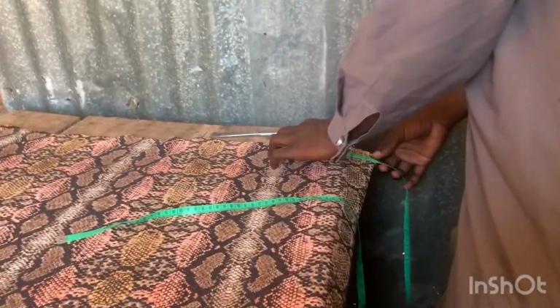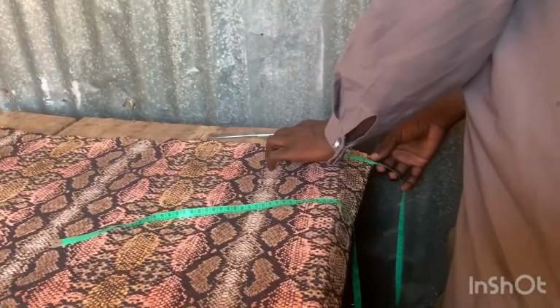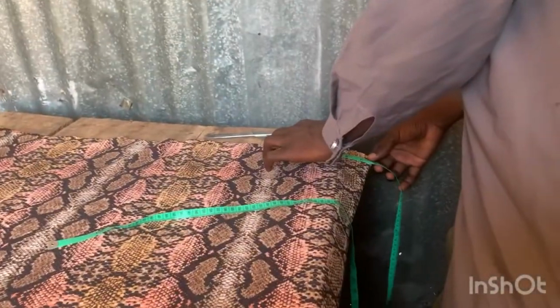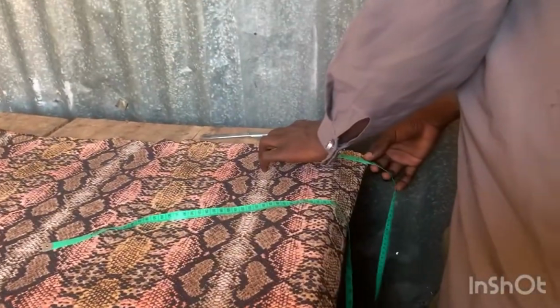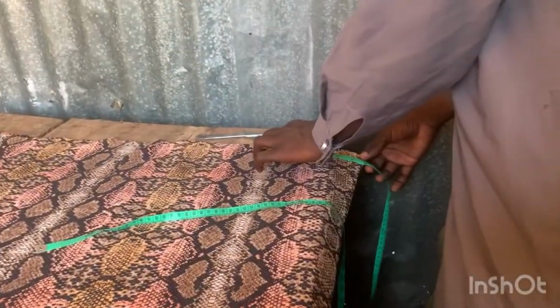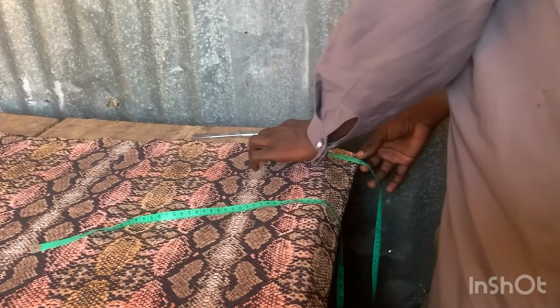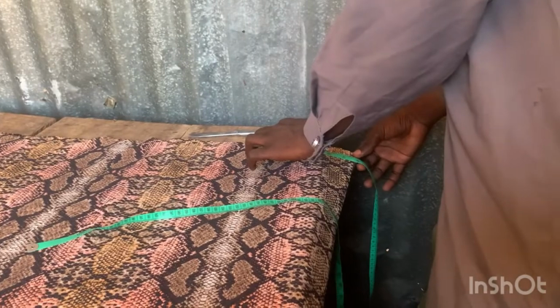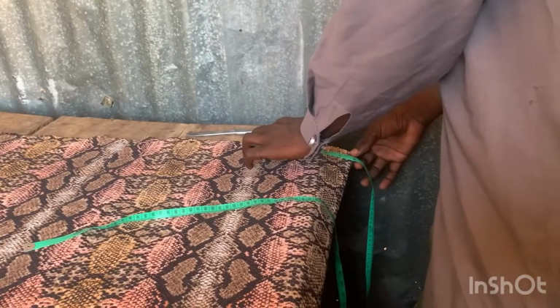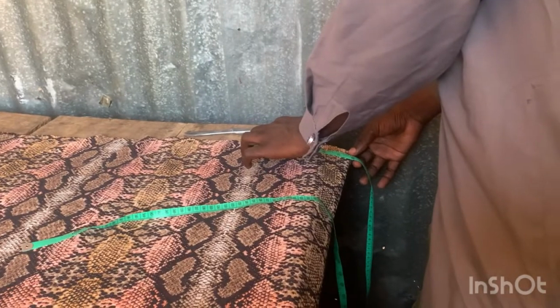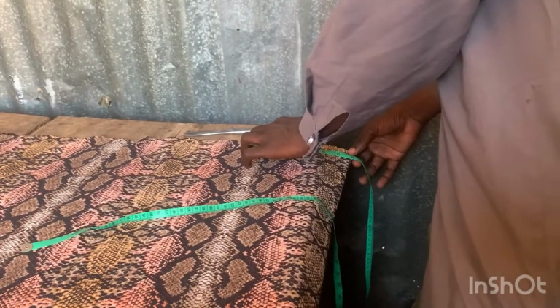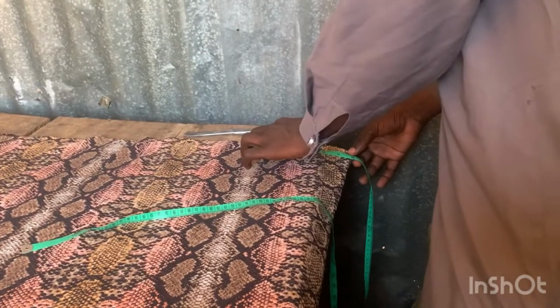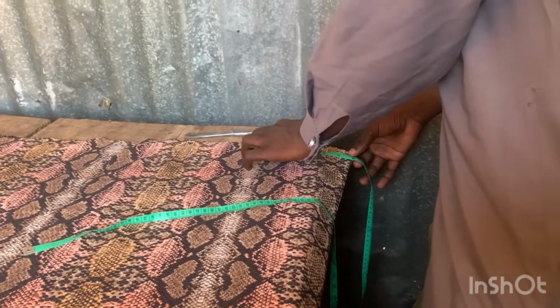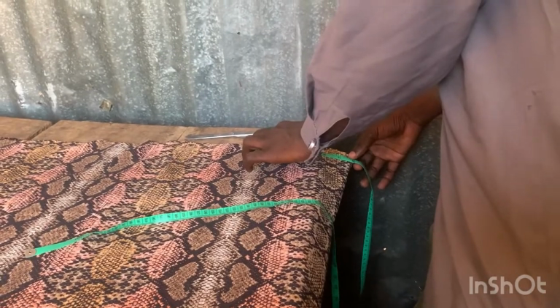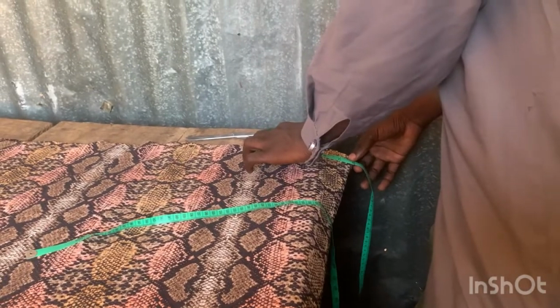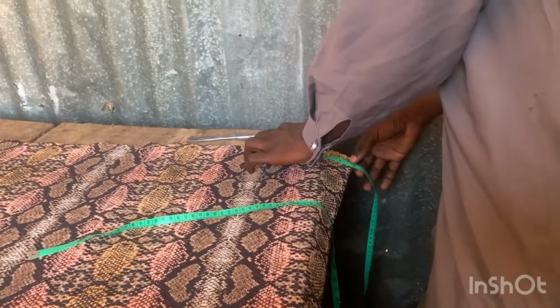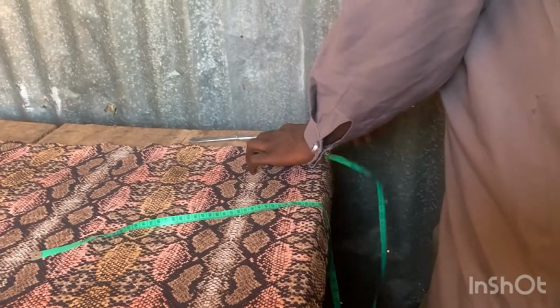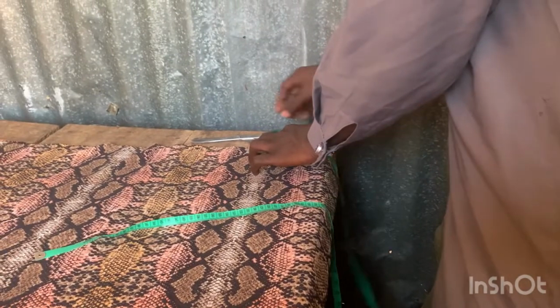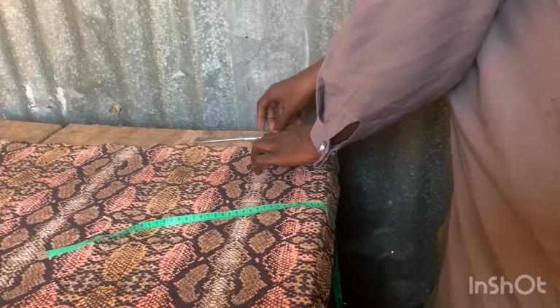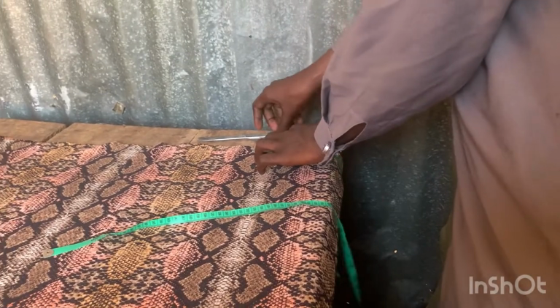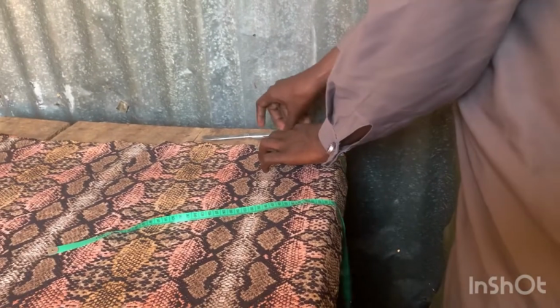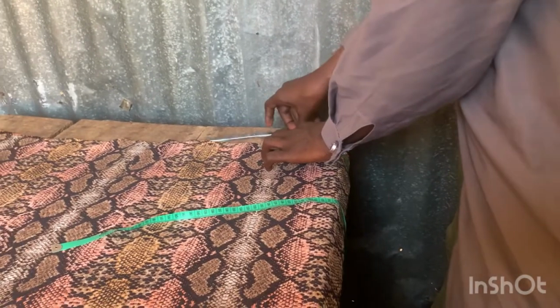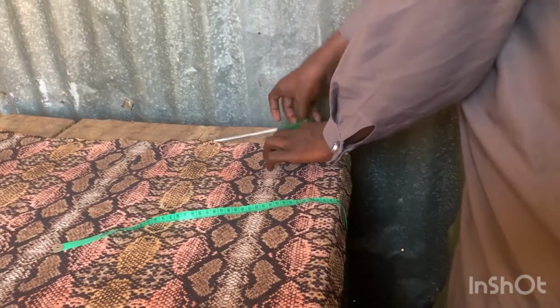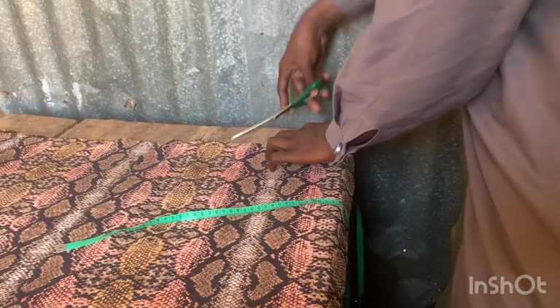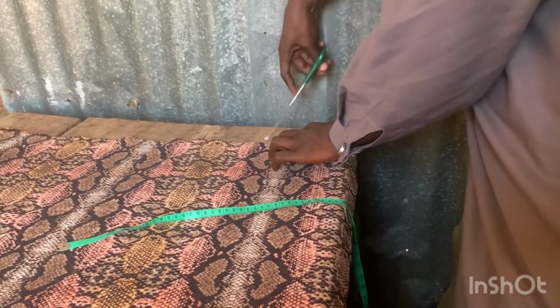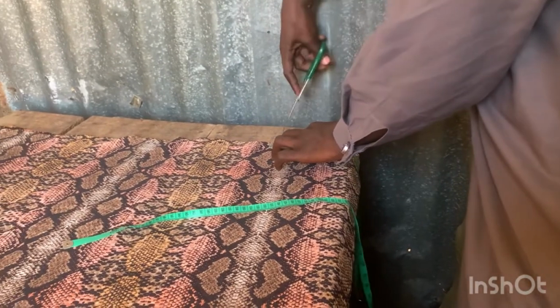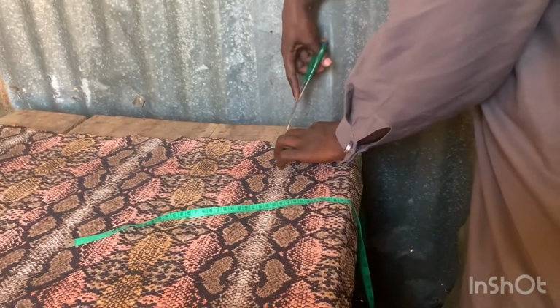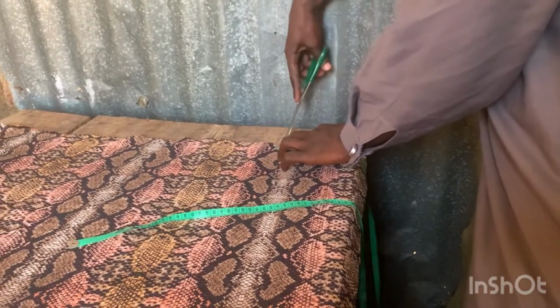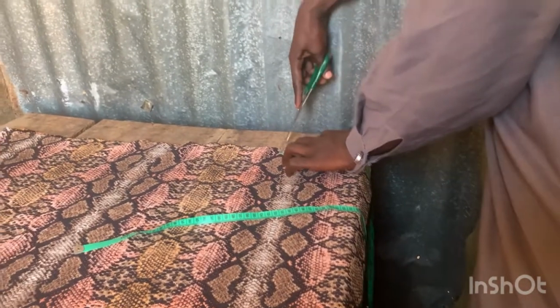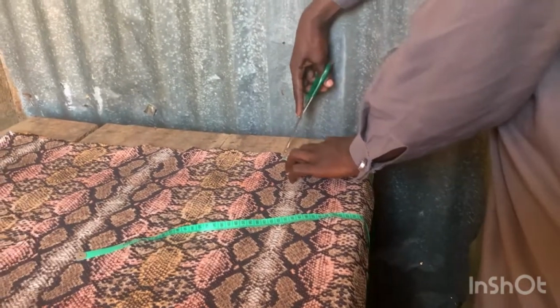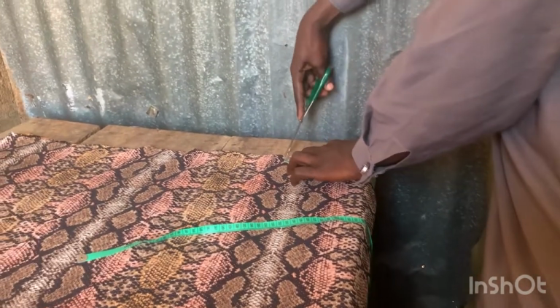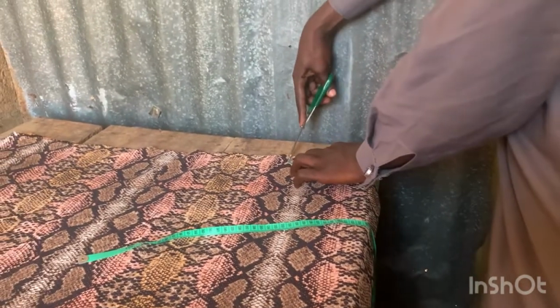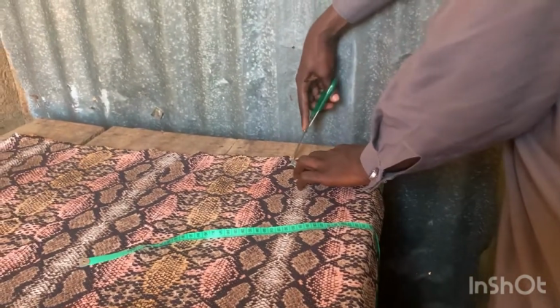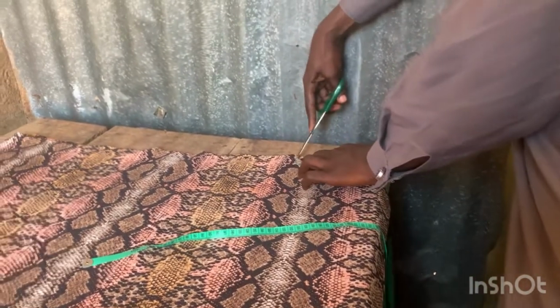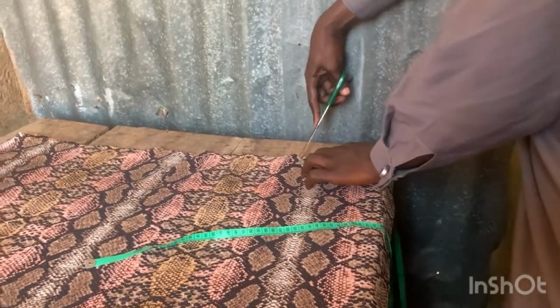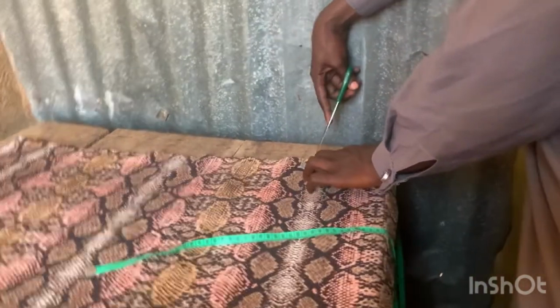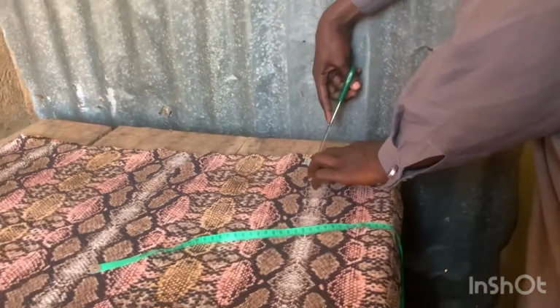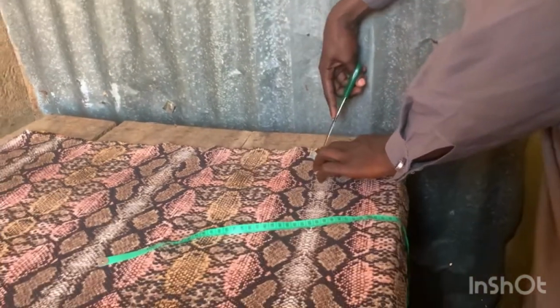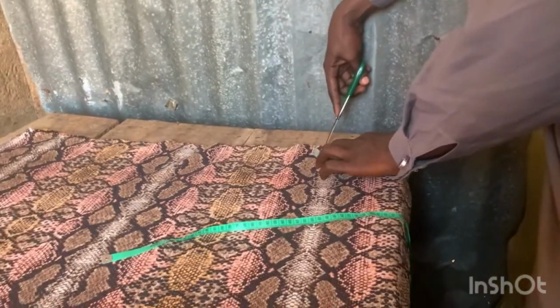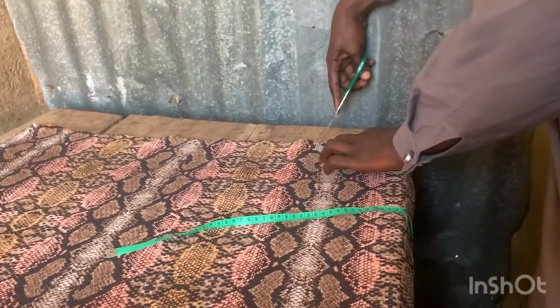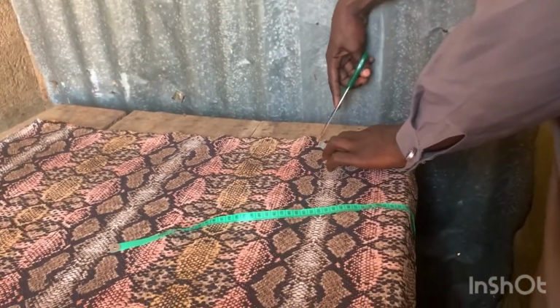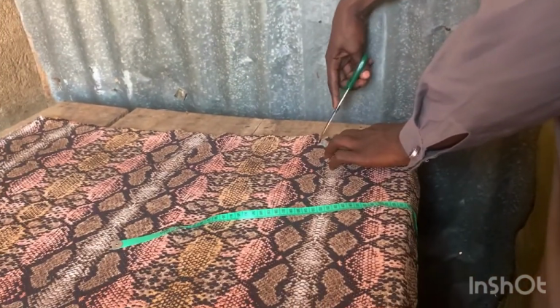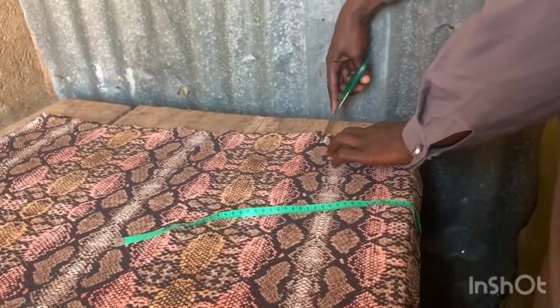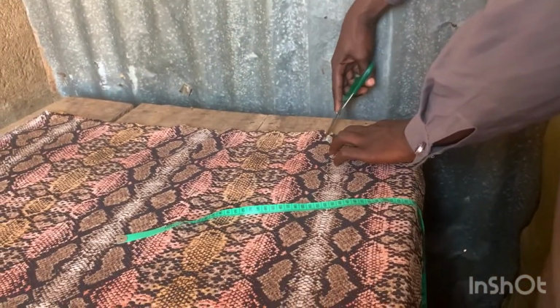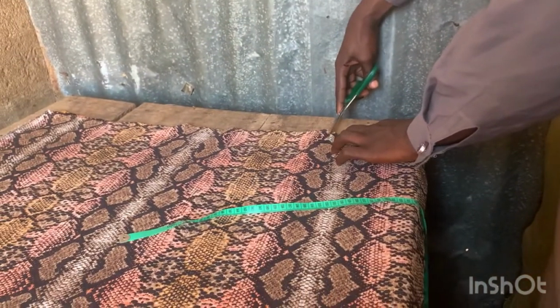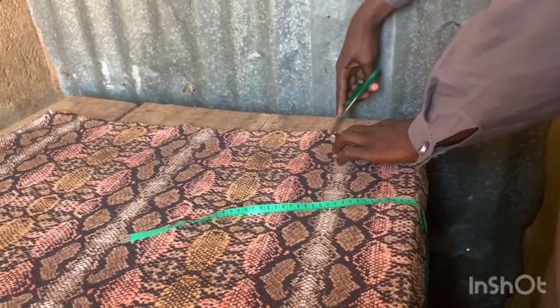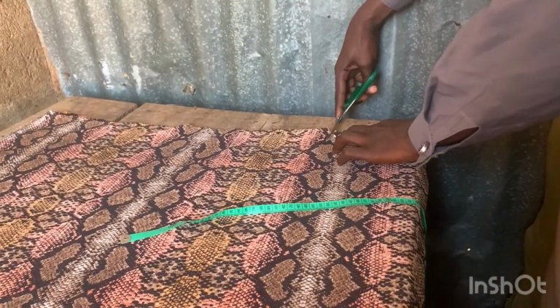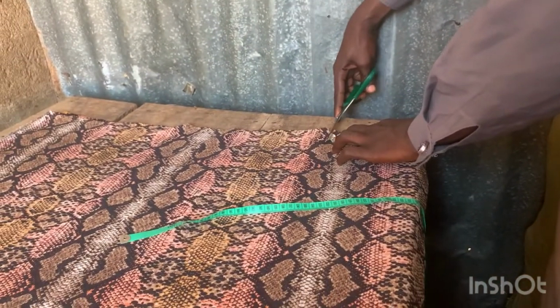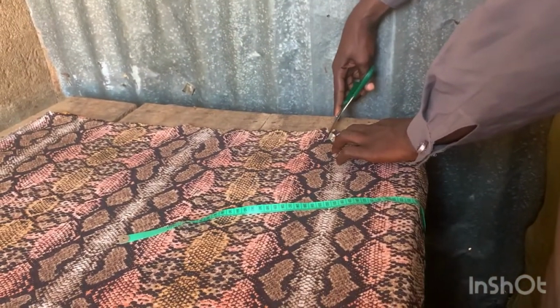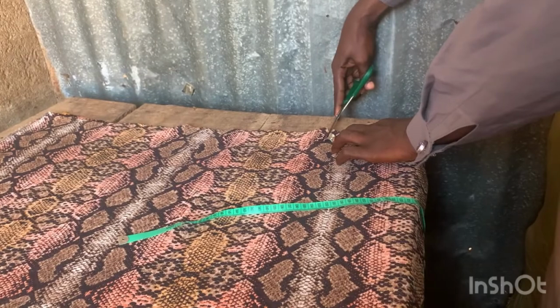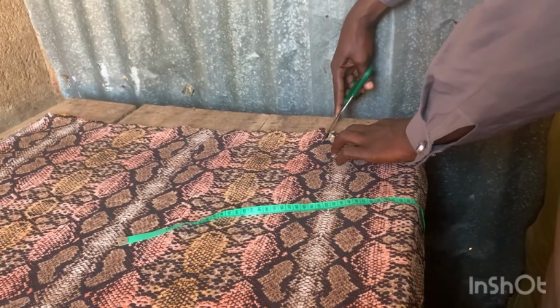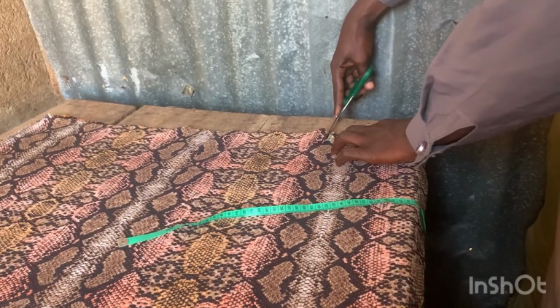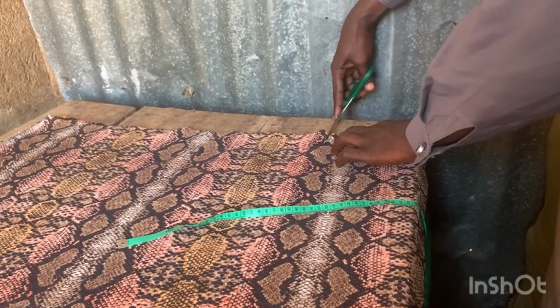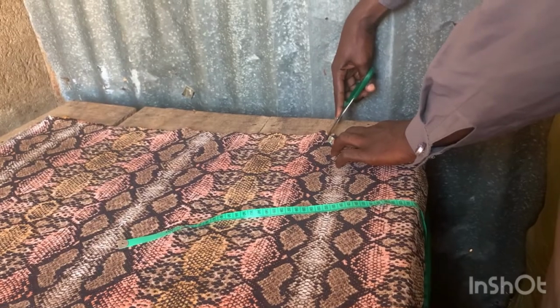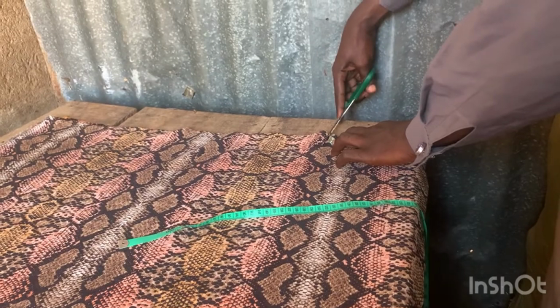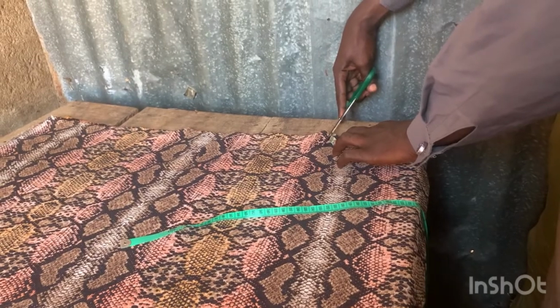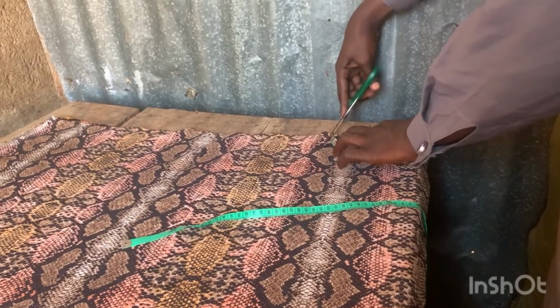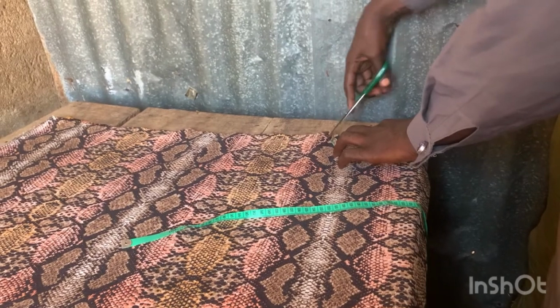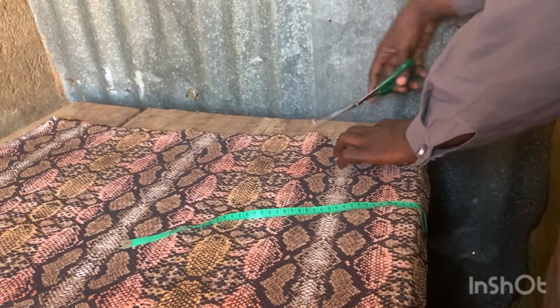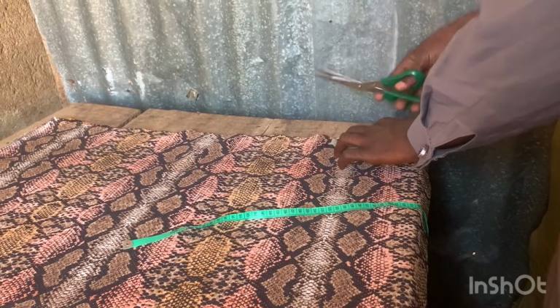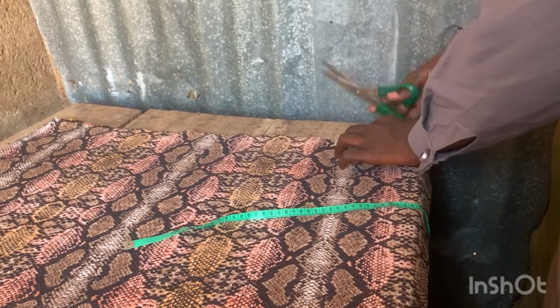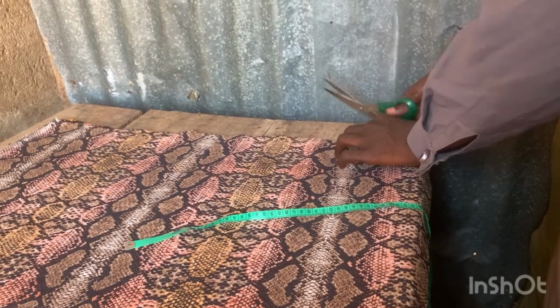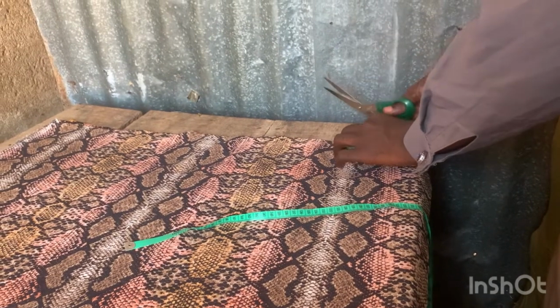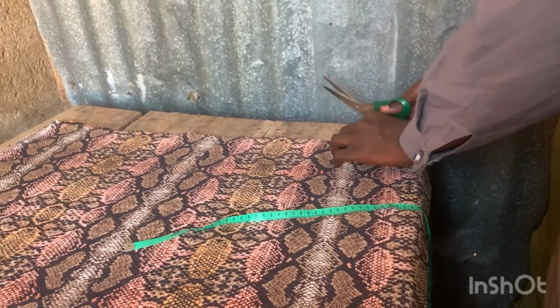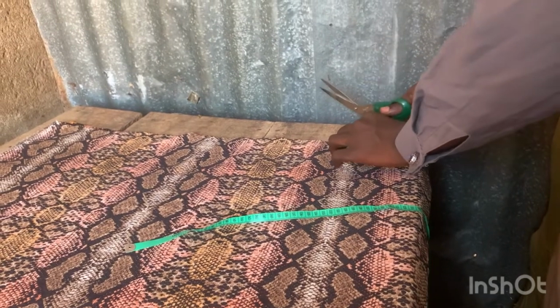Eight inches by one inch — then you notch it. Eight inches by one inch, please.